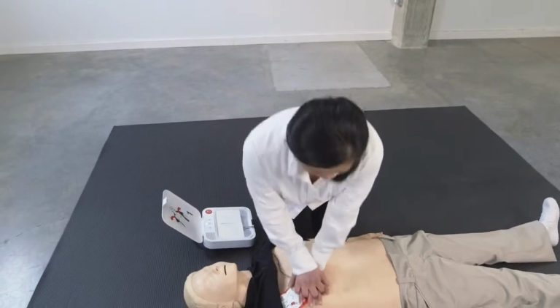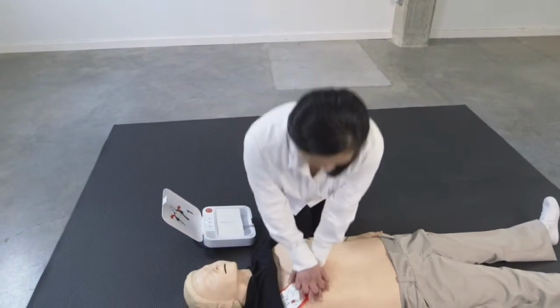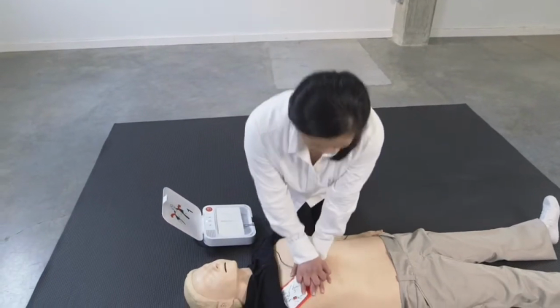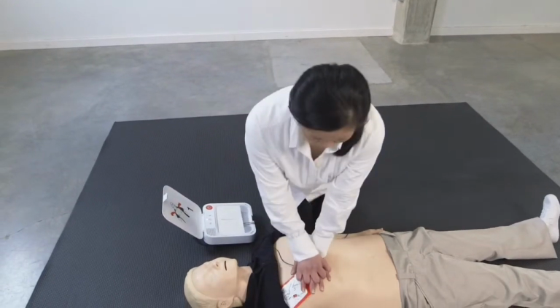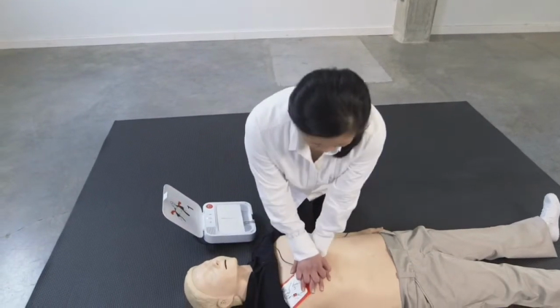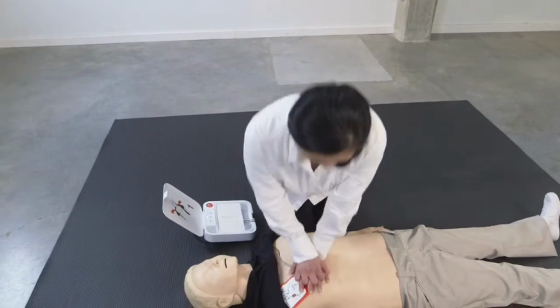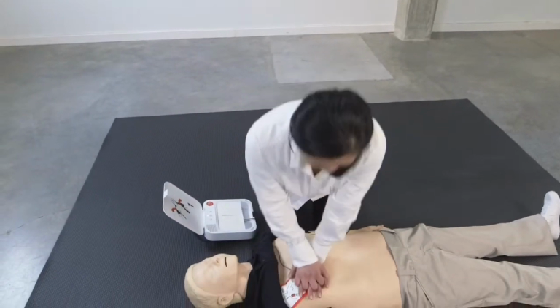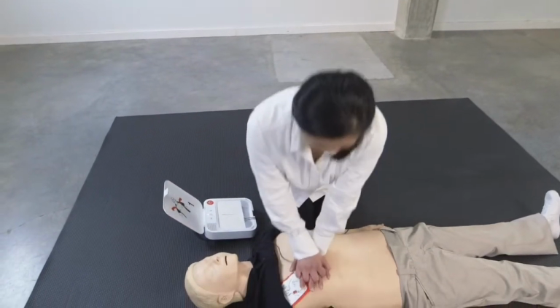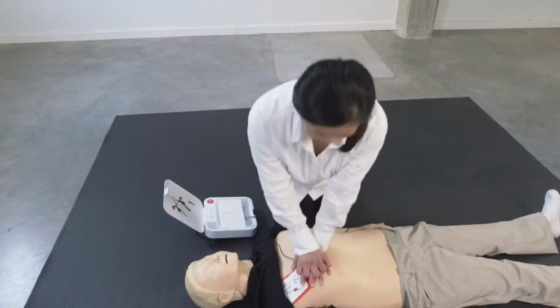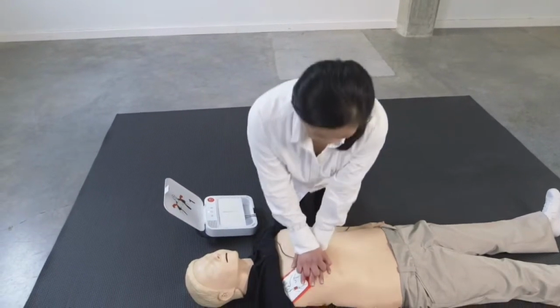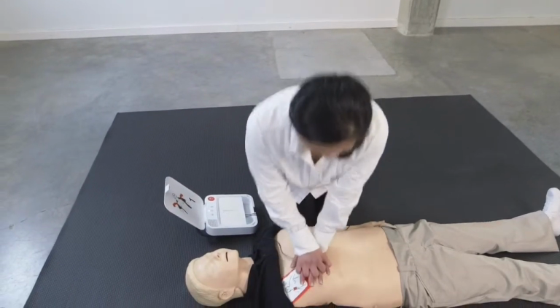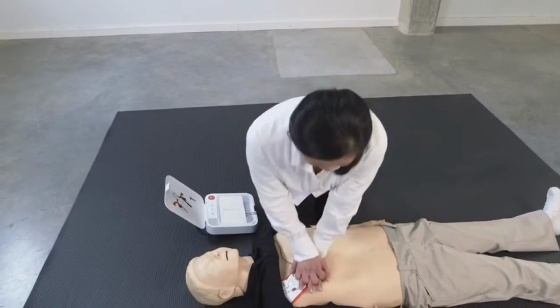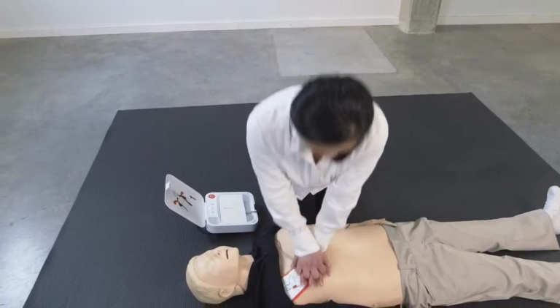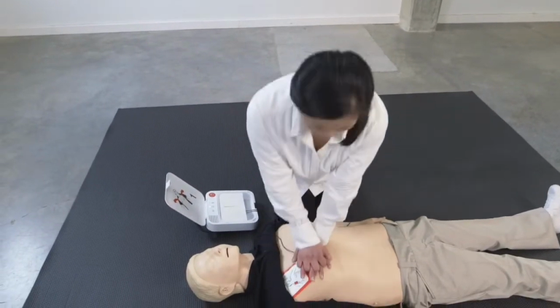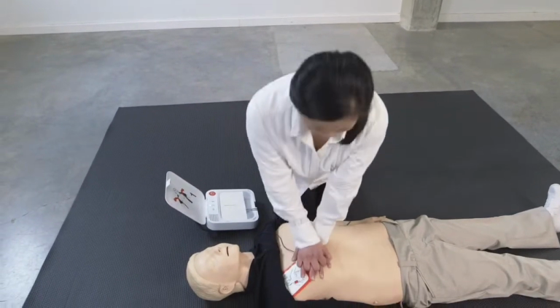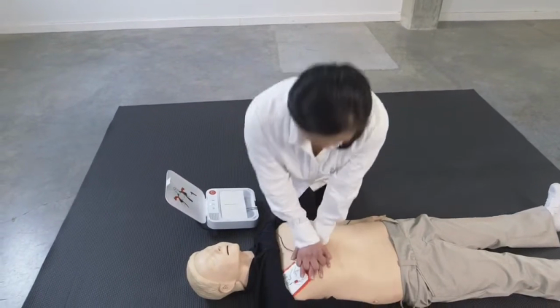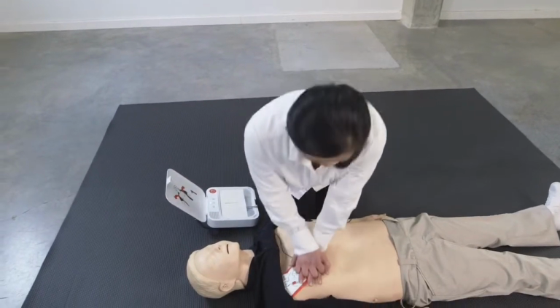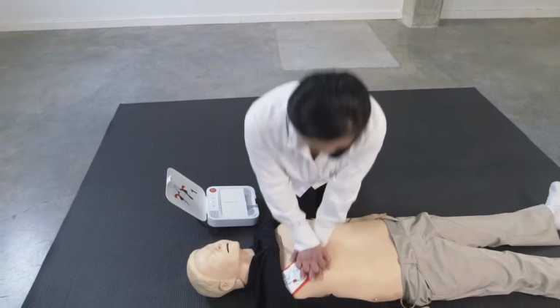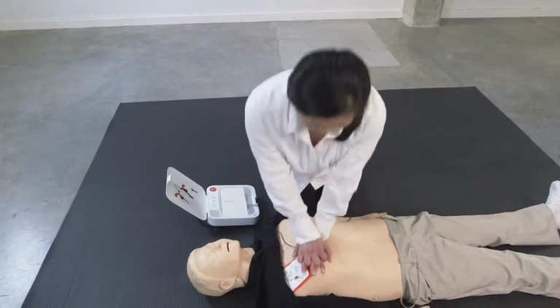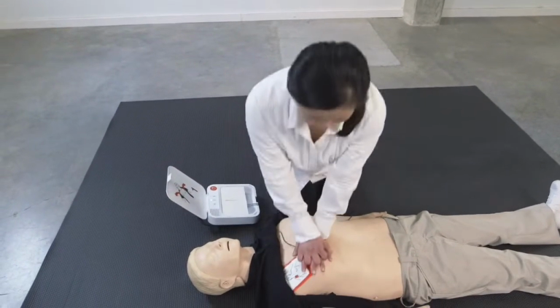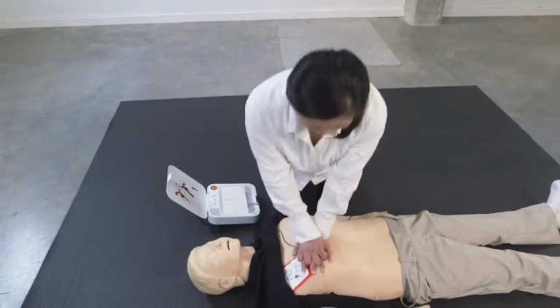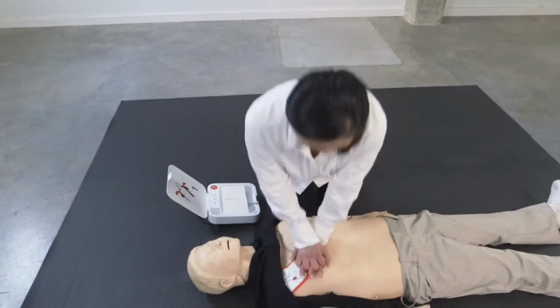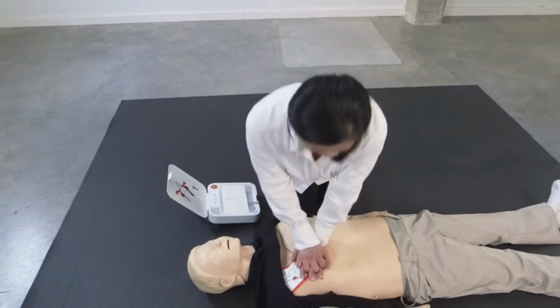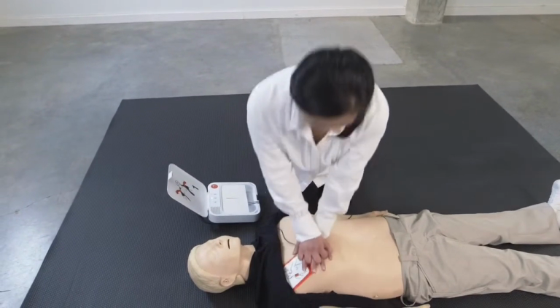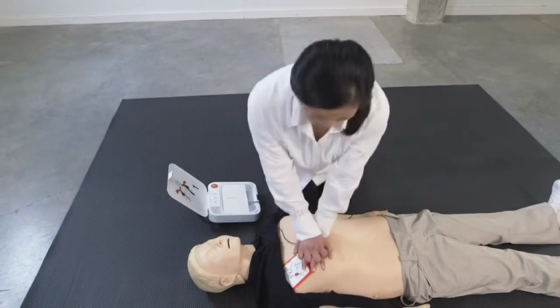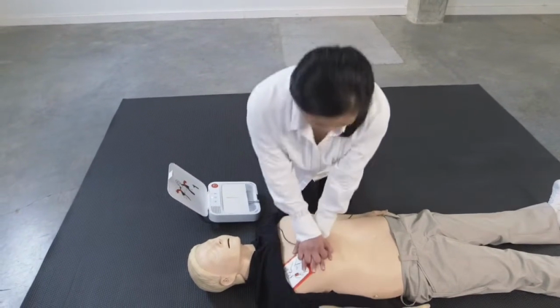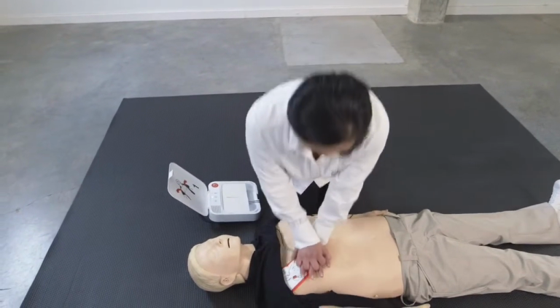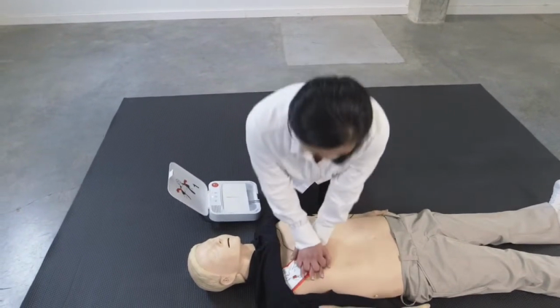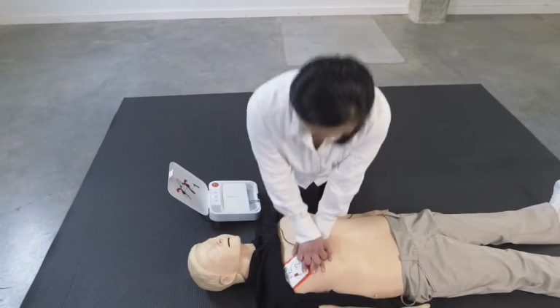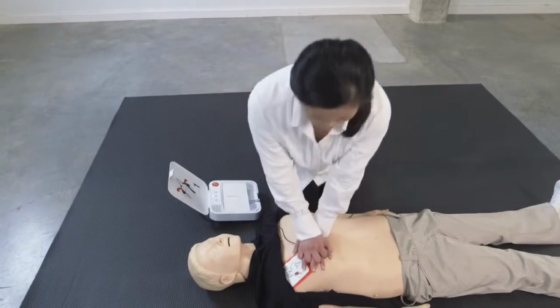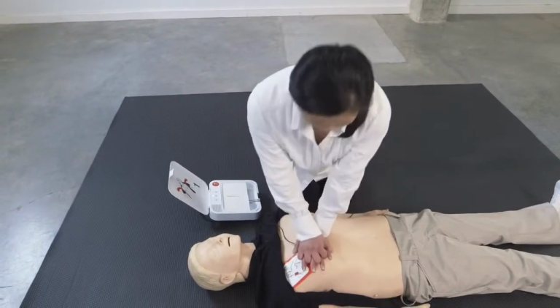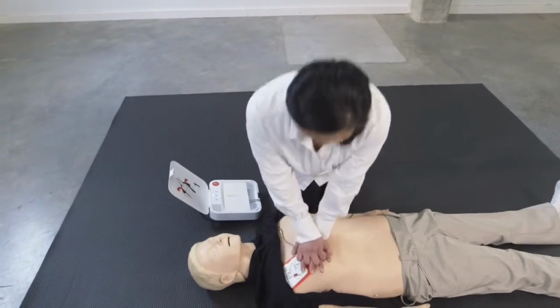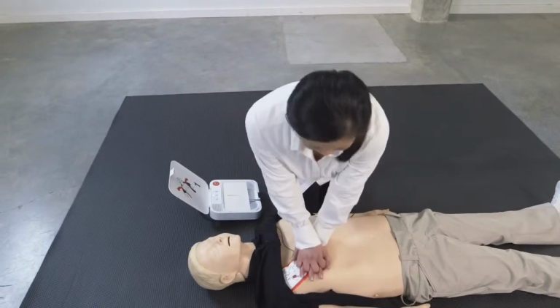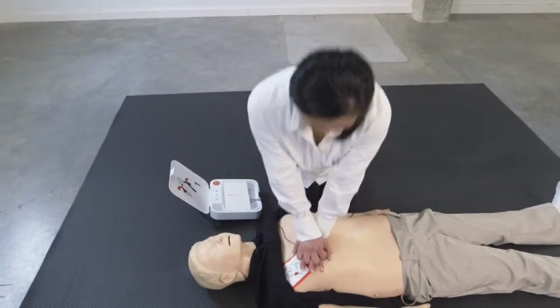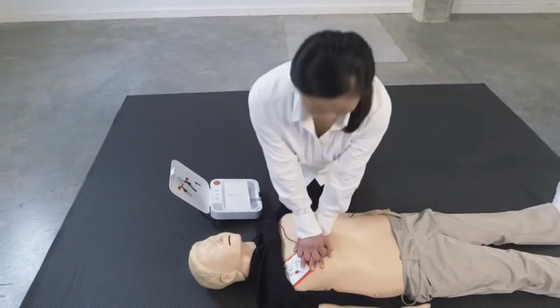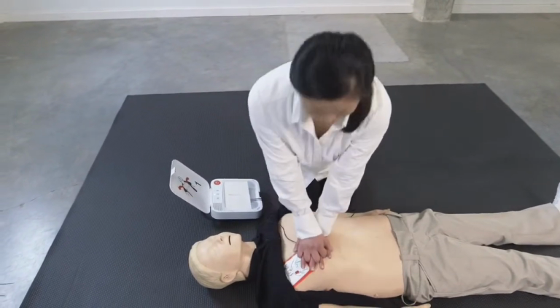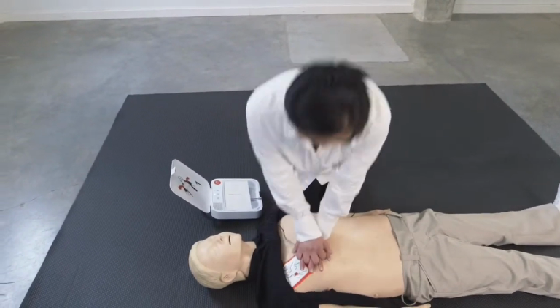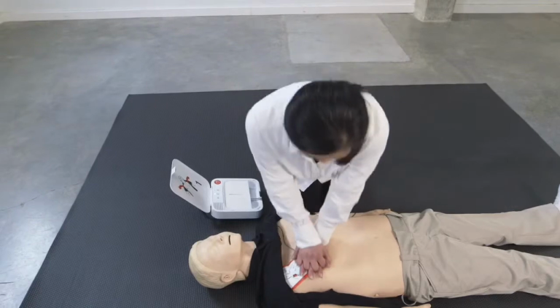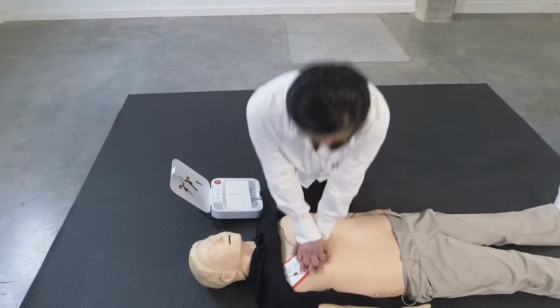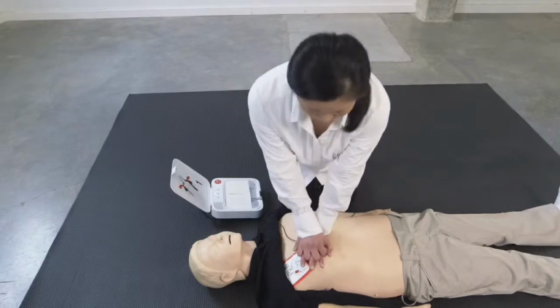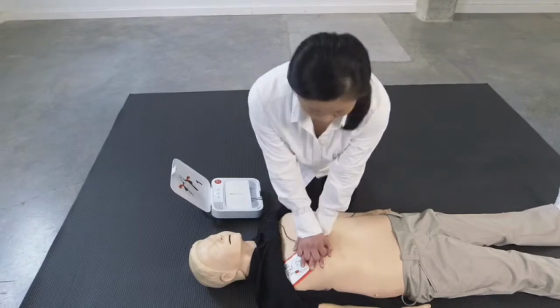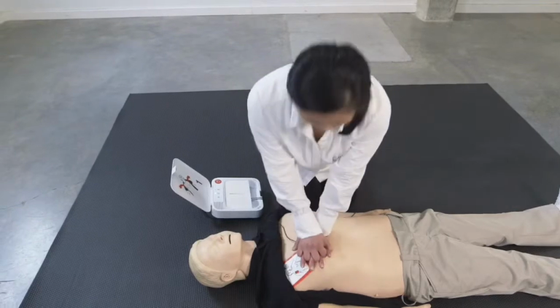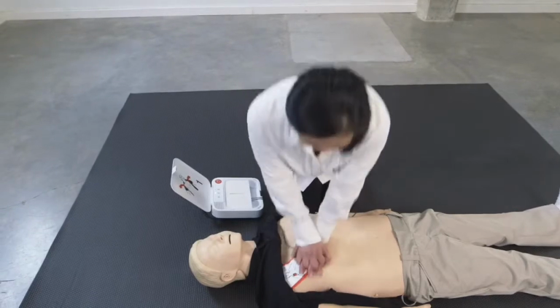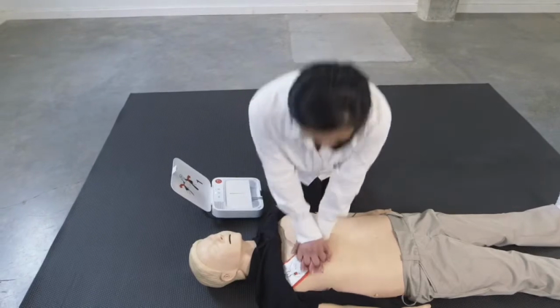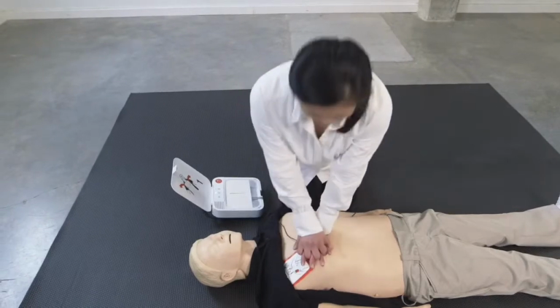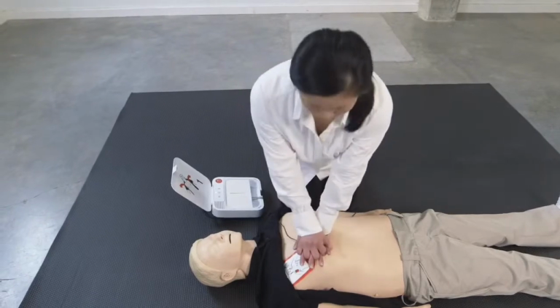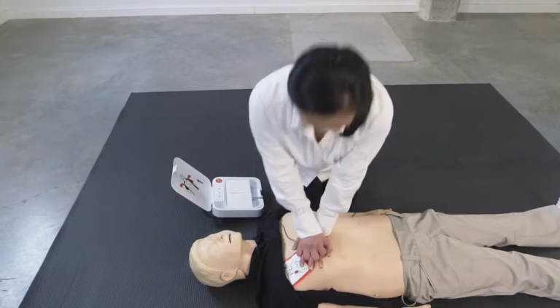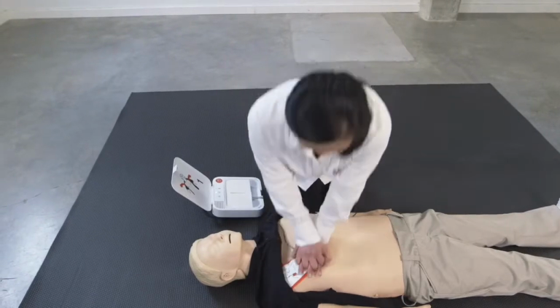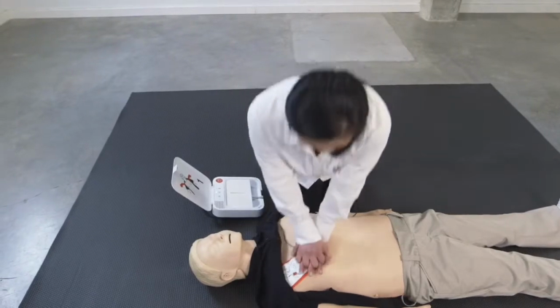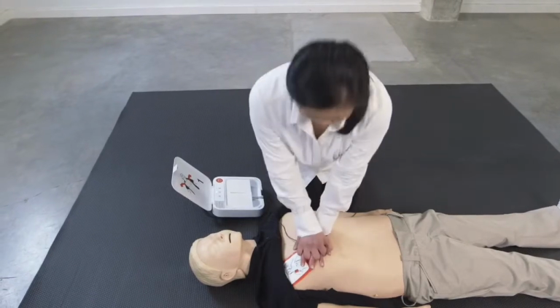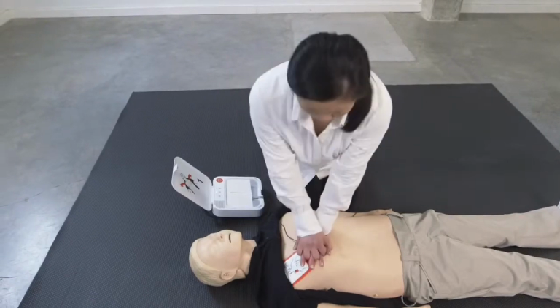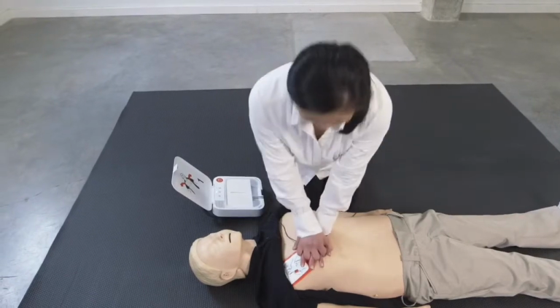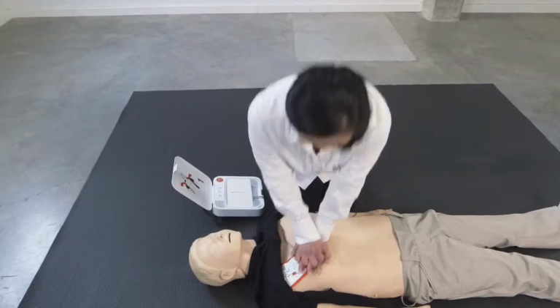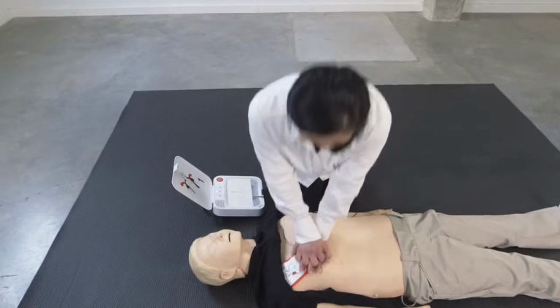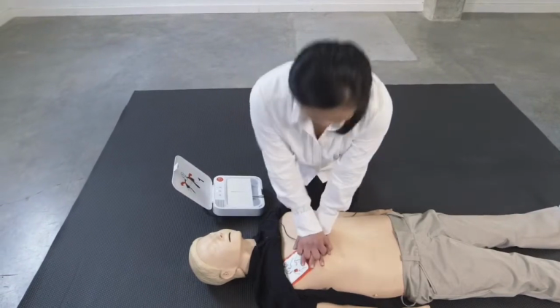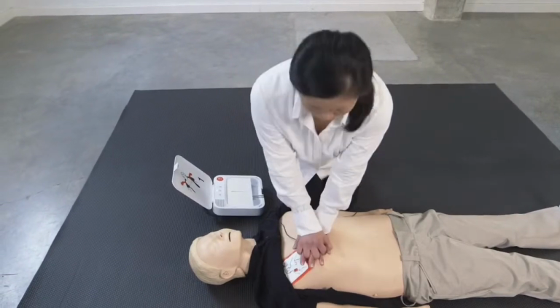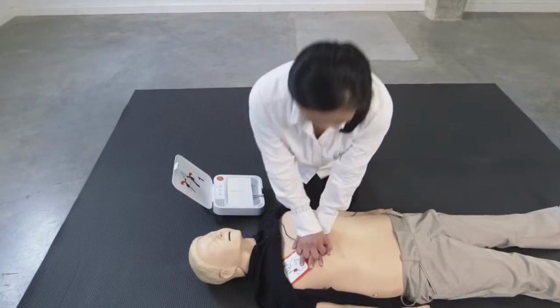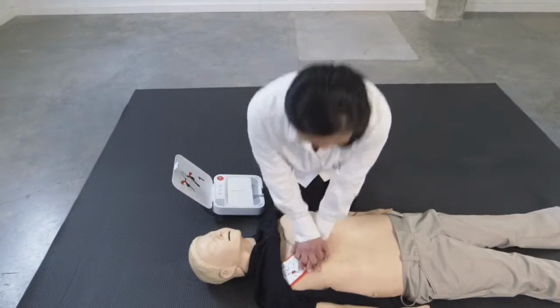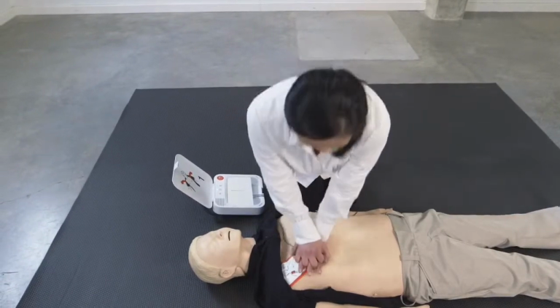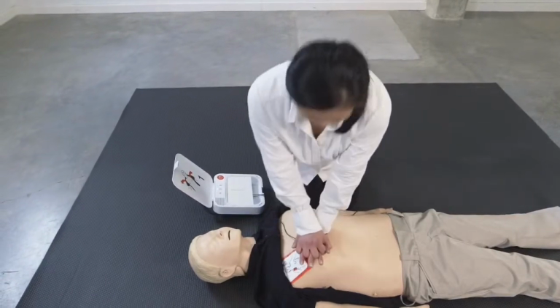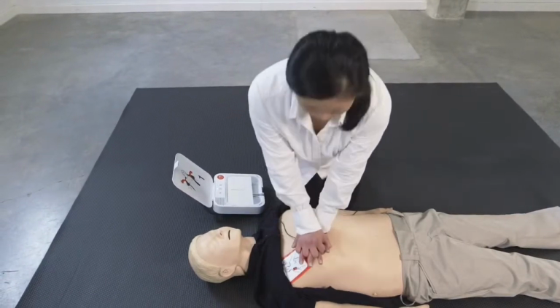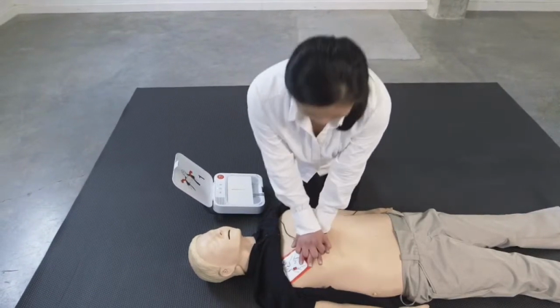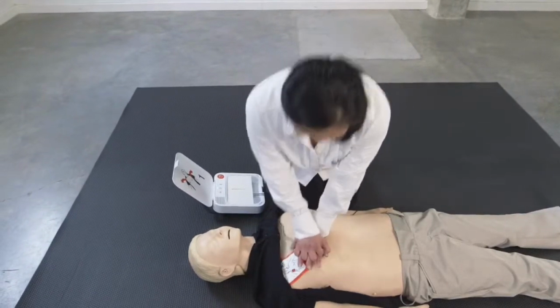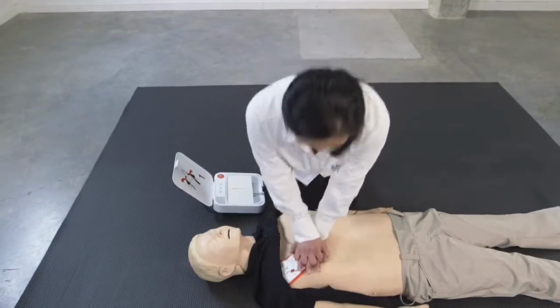Resume chest compressions. Lean over the patient. Keep elbows straight. Use body weight to push.